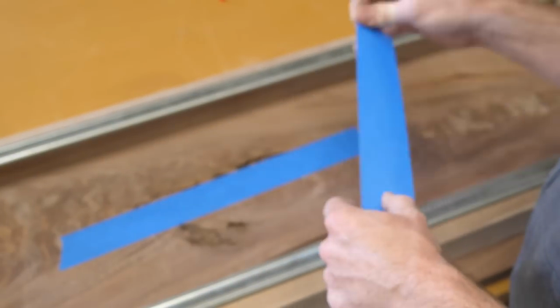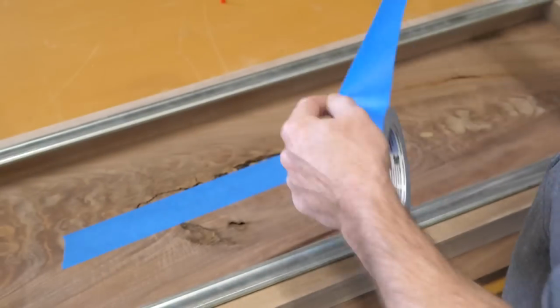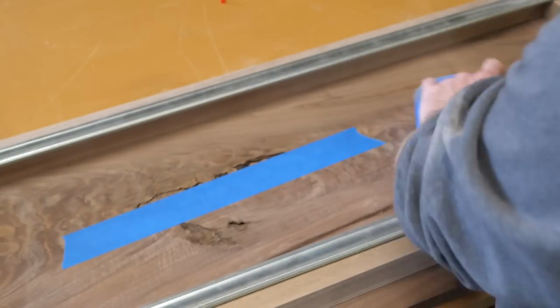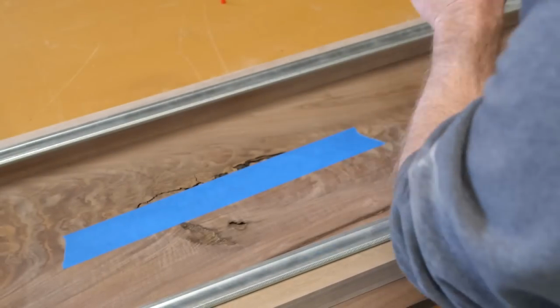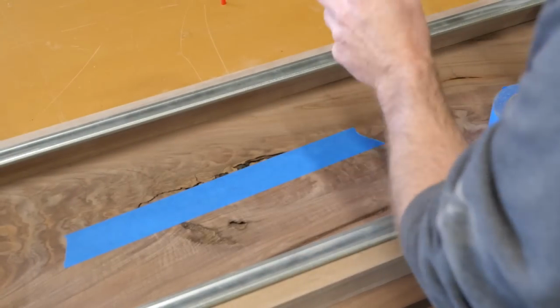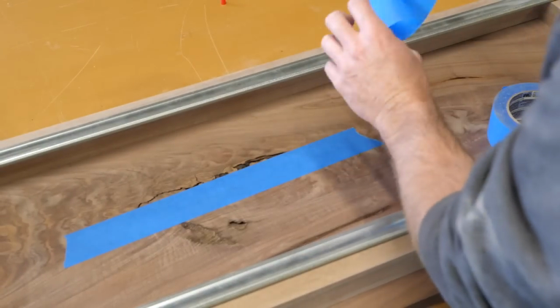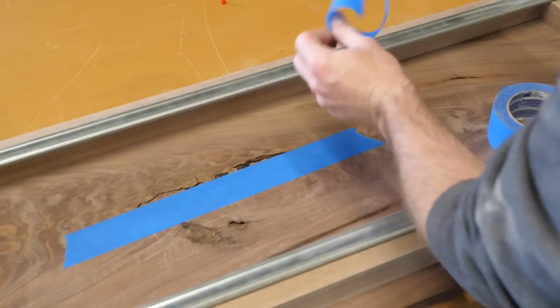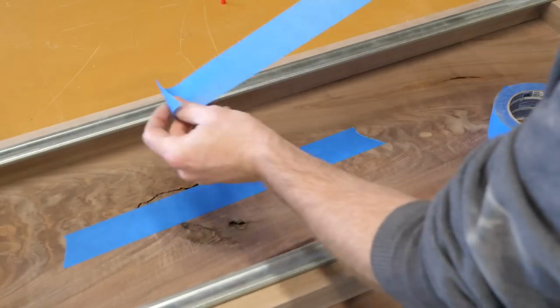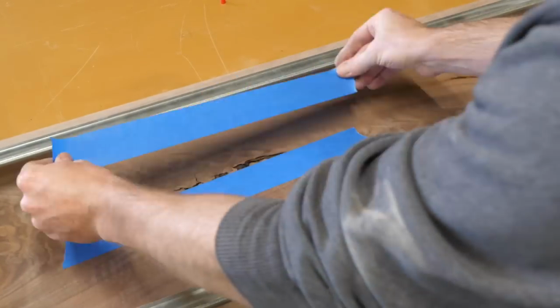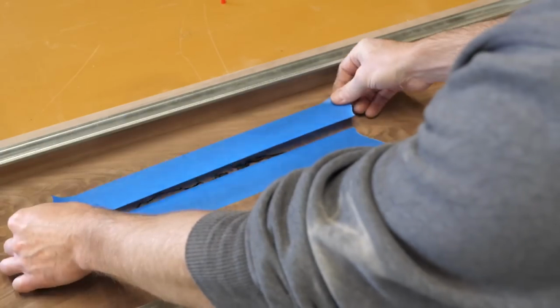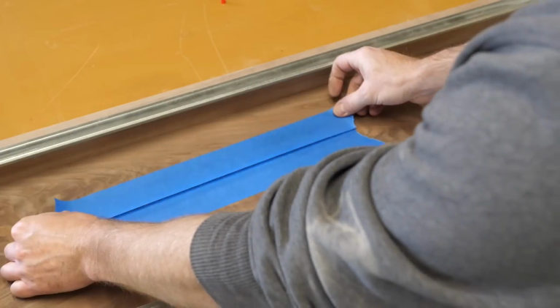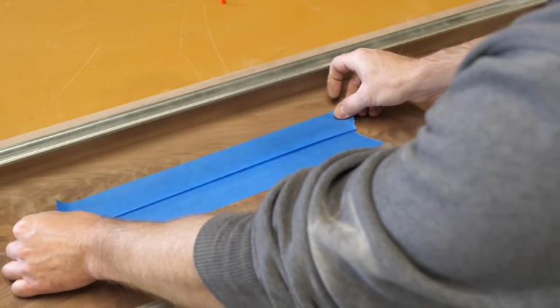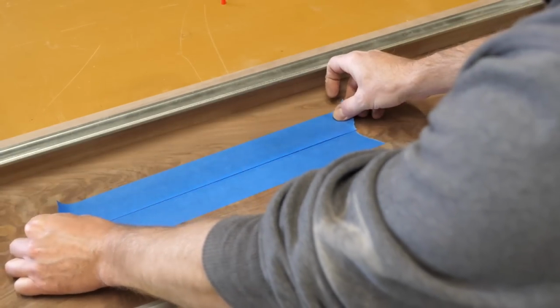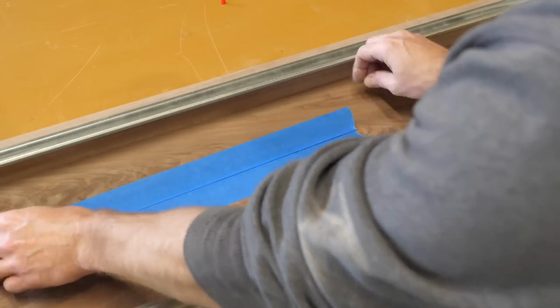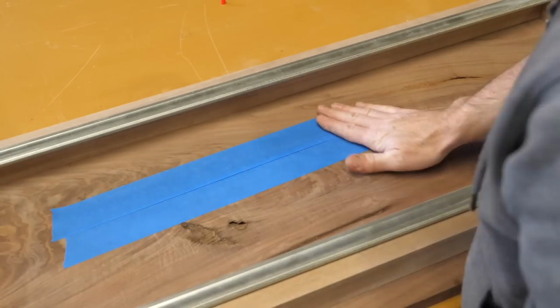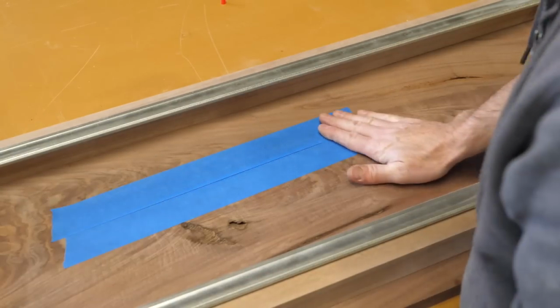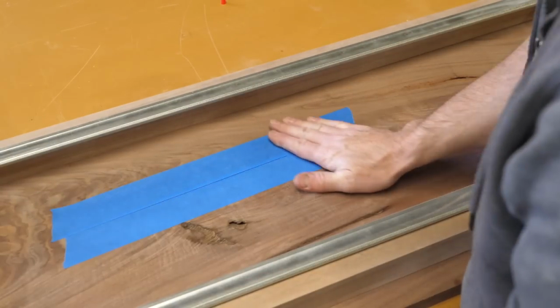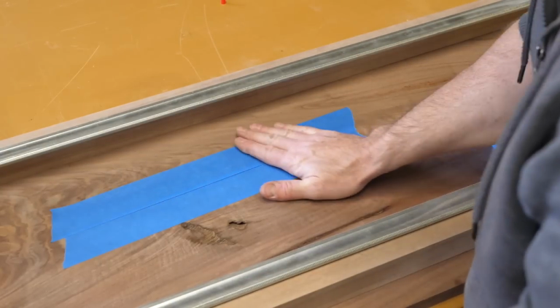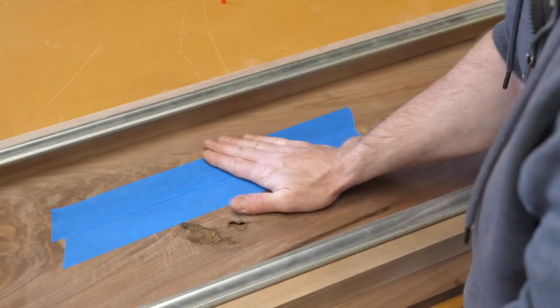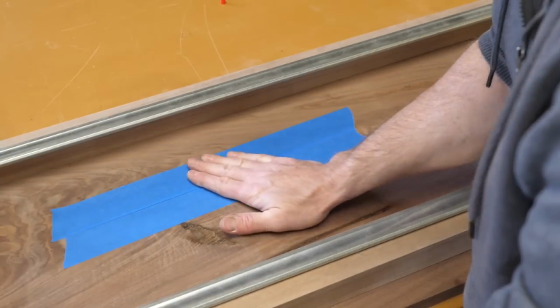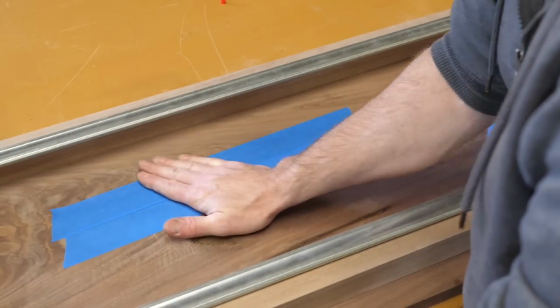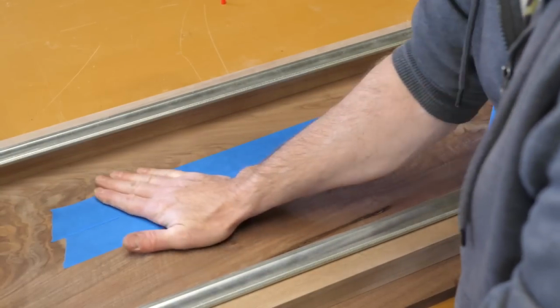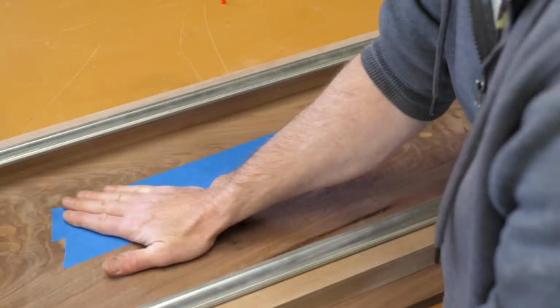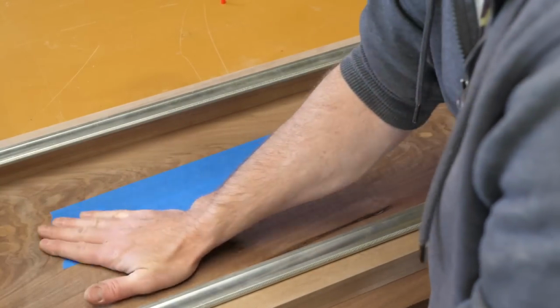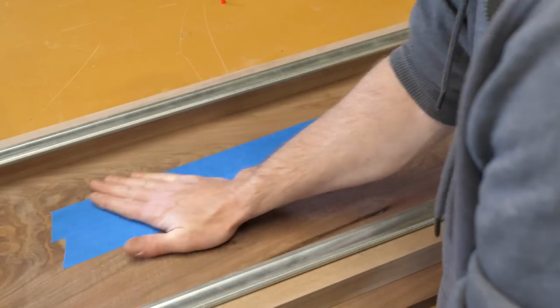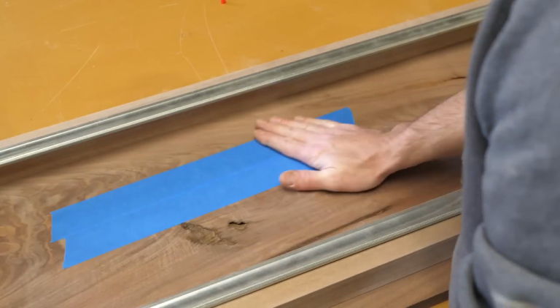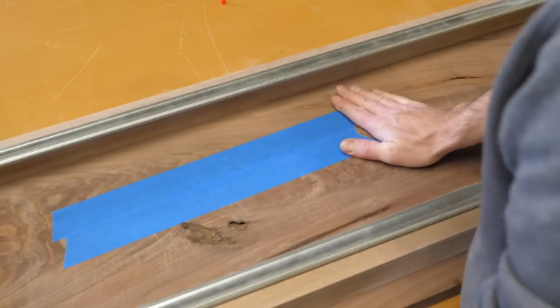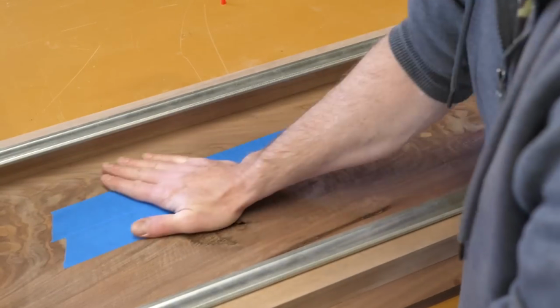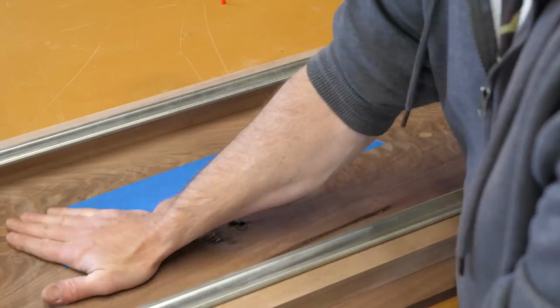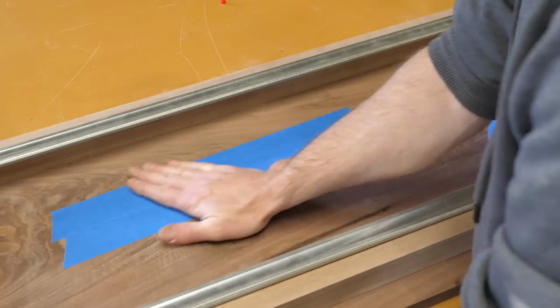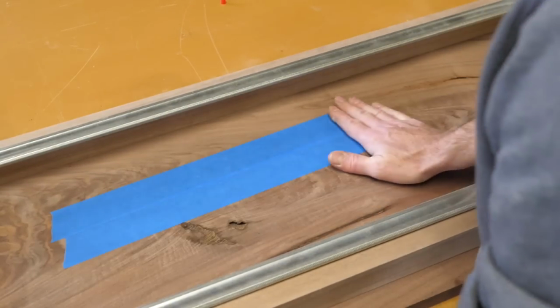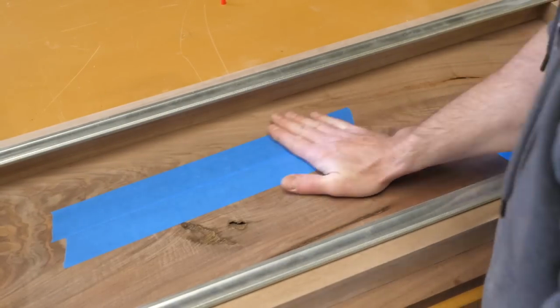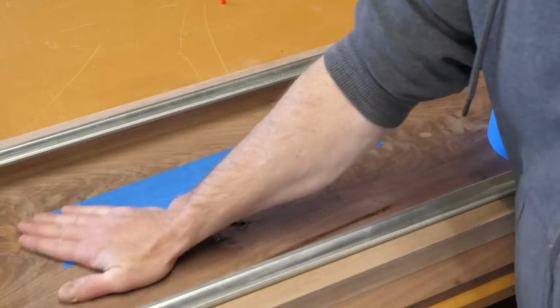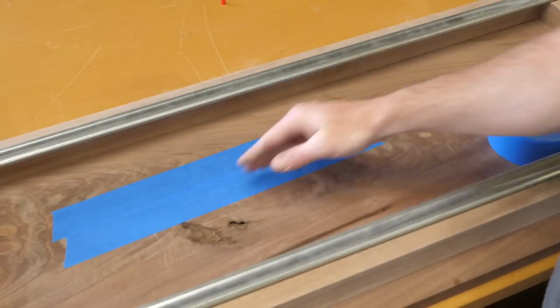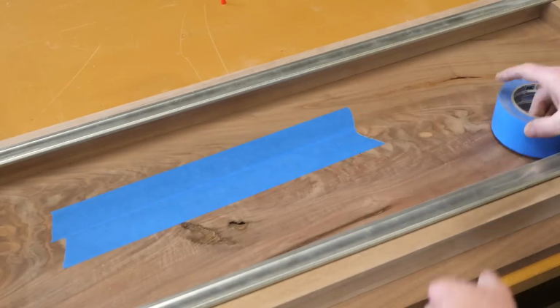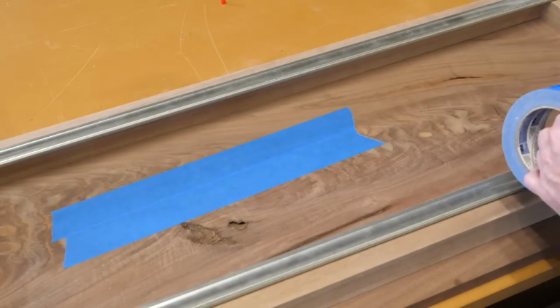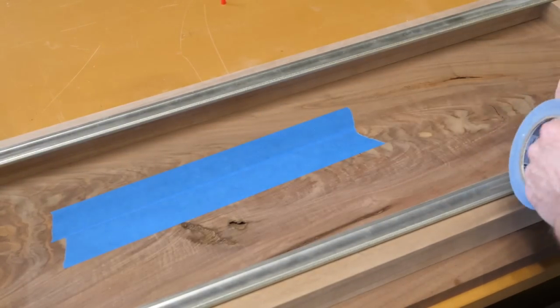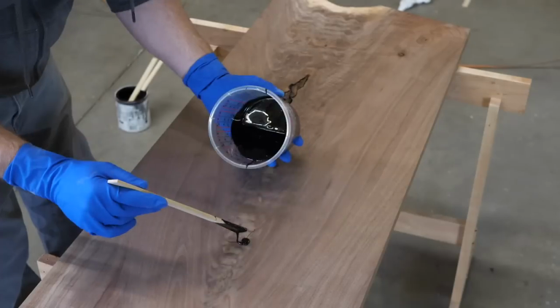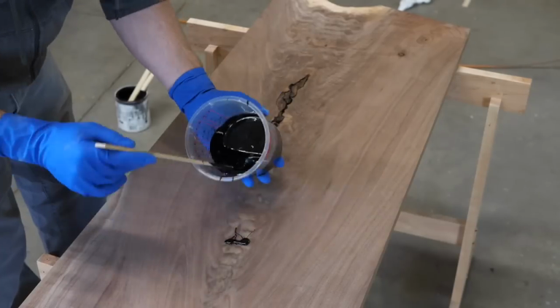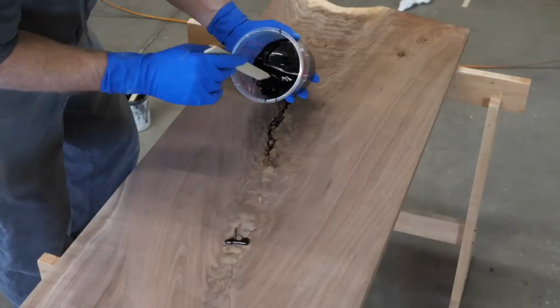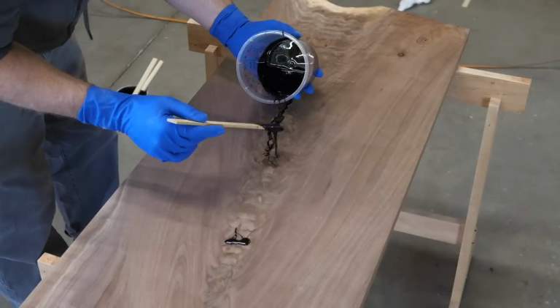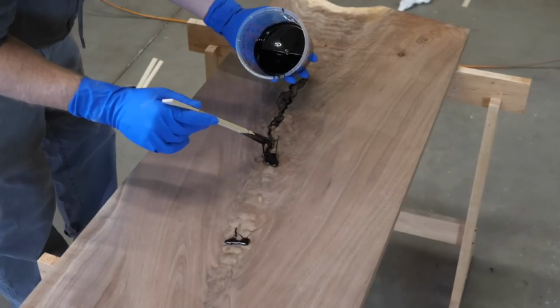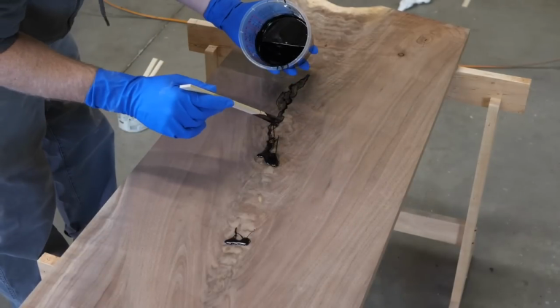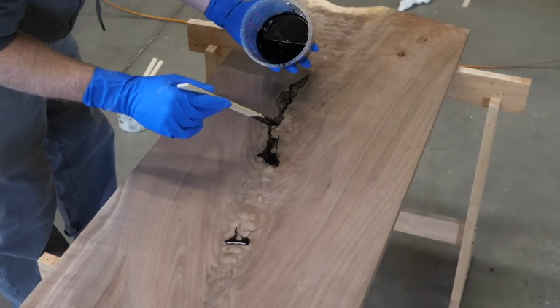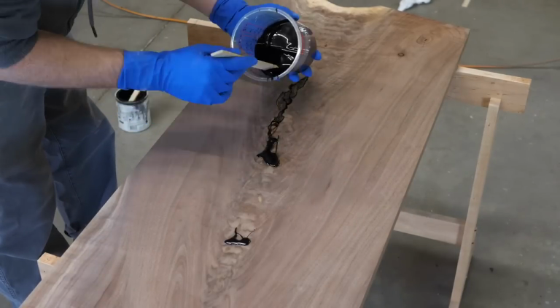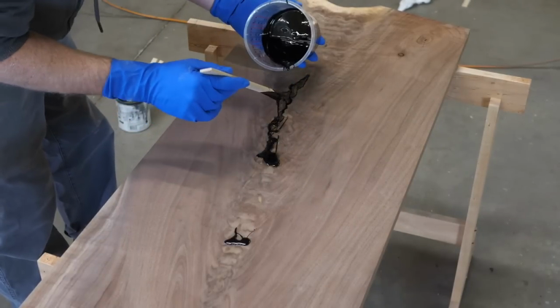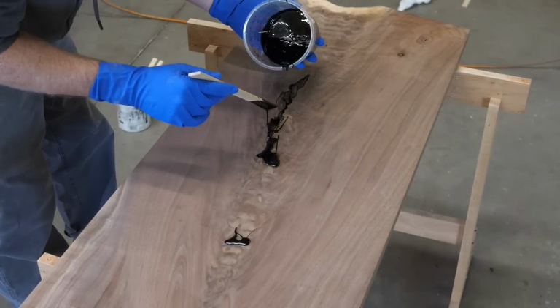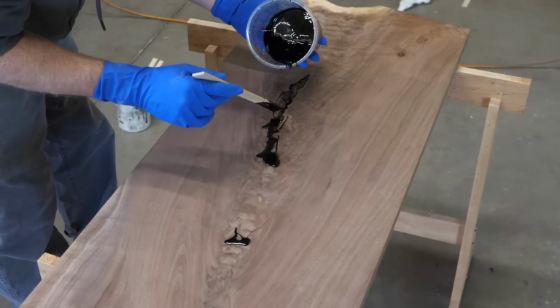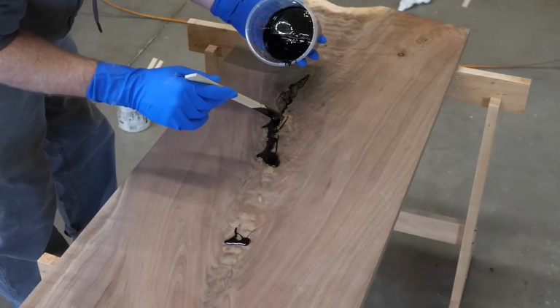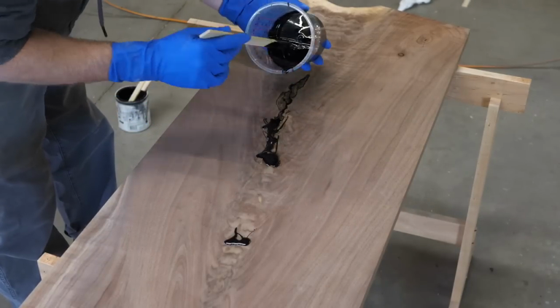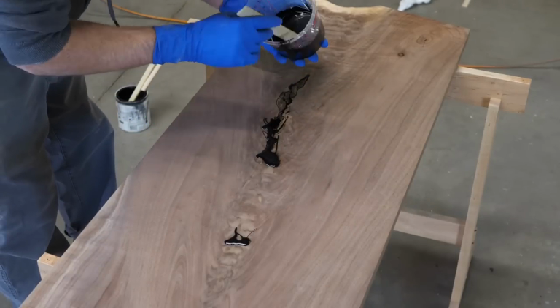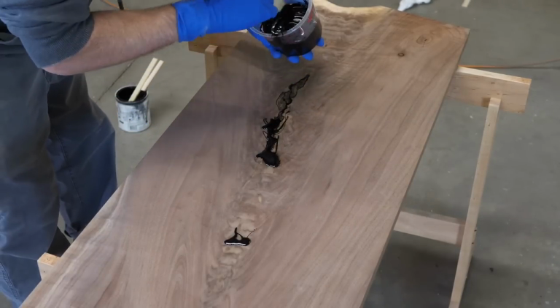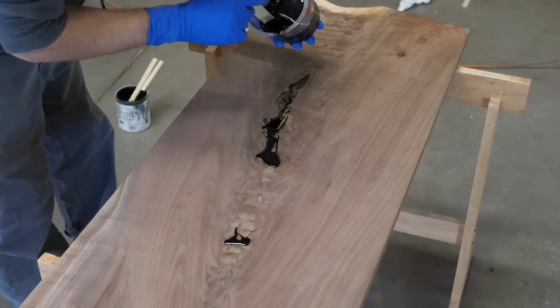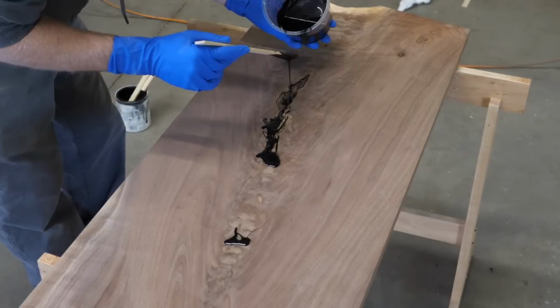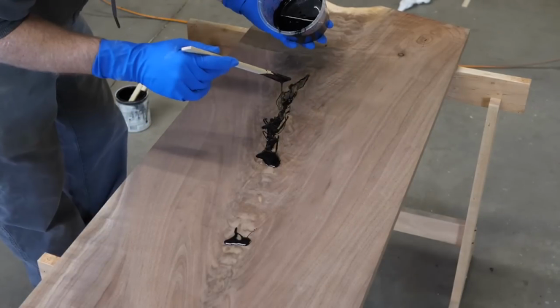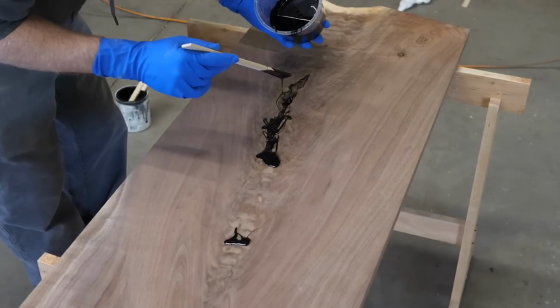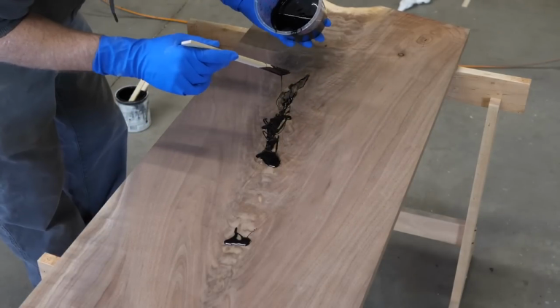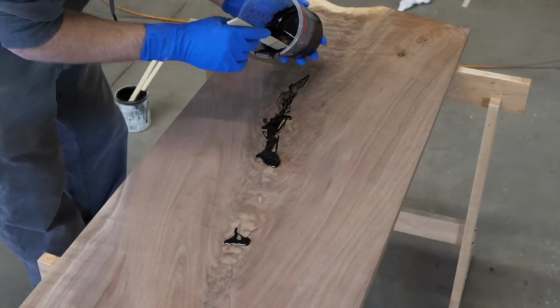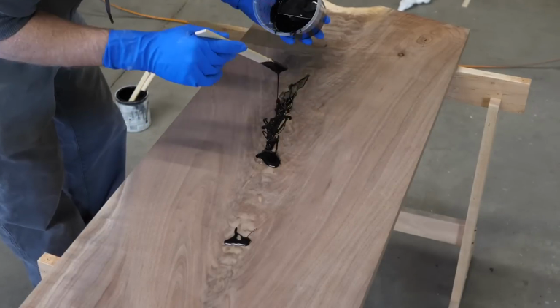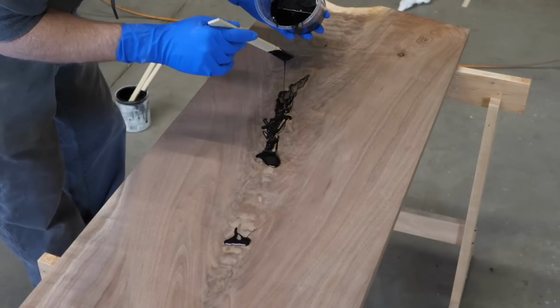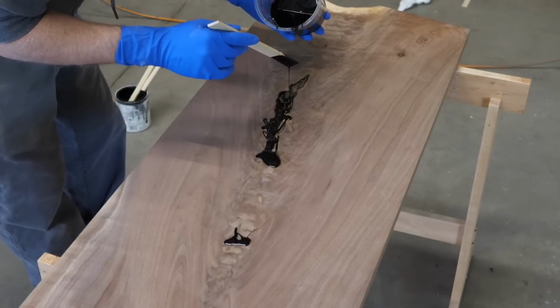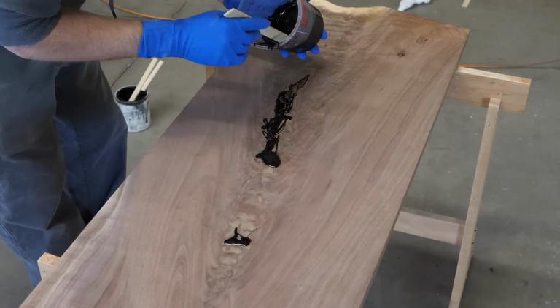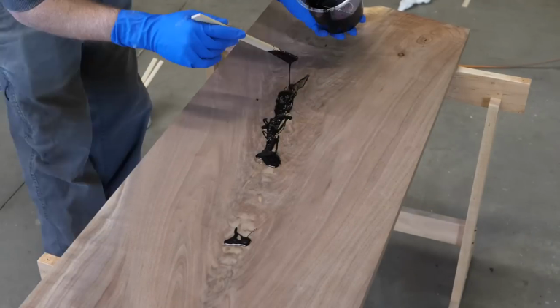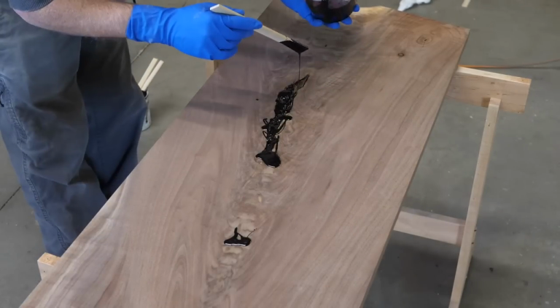This bark inclusion went all the way through the board, so I mask the bottom and pour in some slow-set epoxy that I've dyed black.